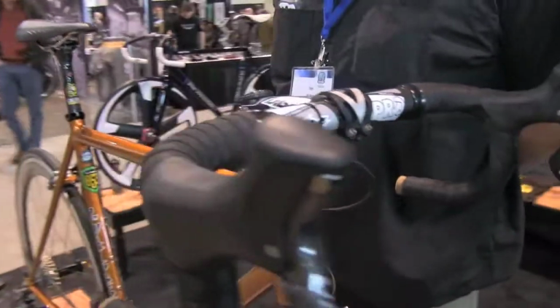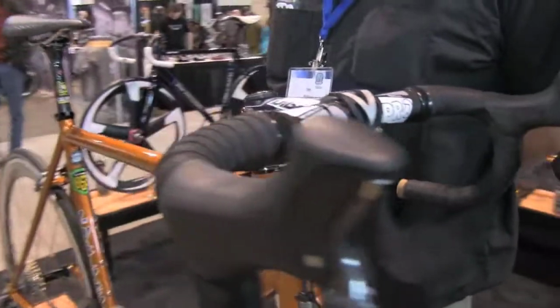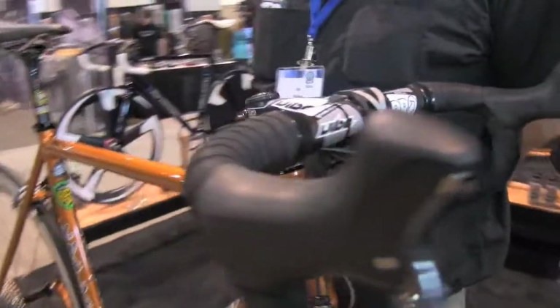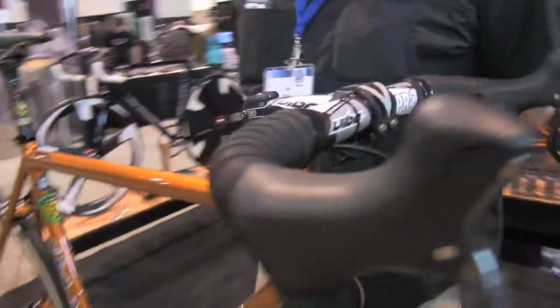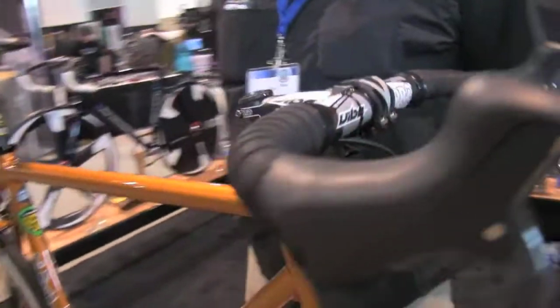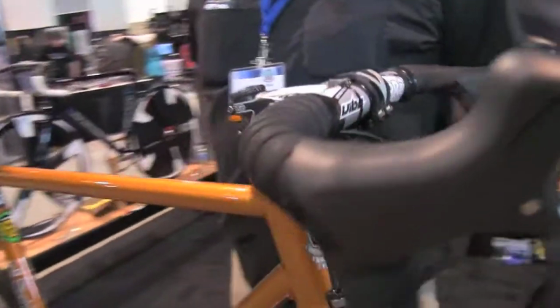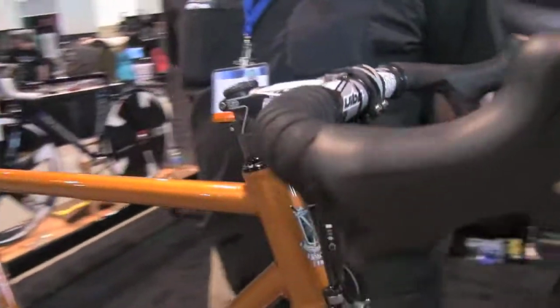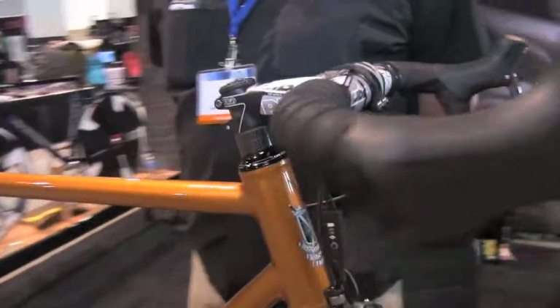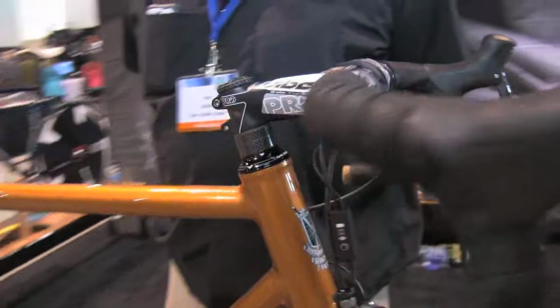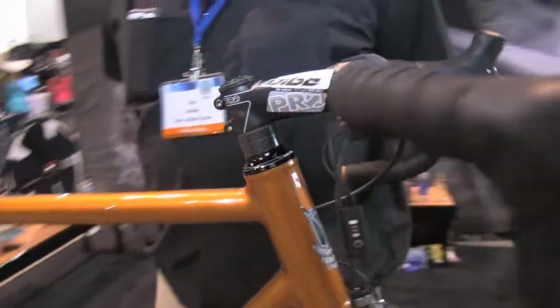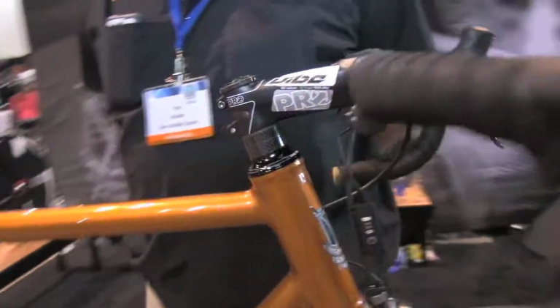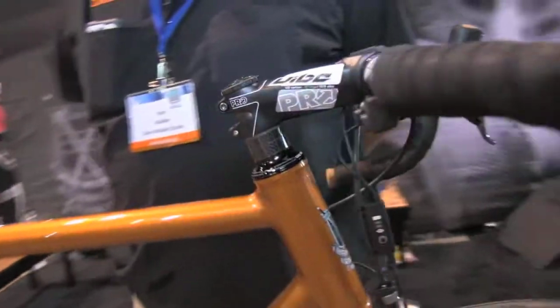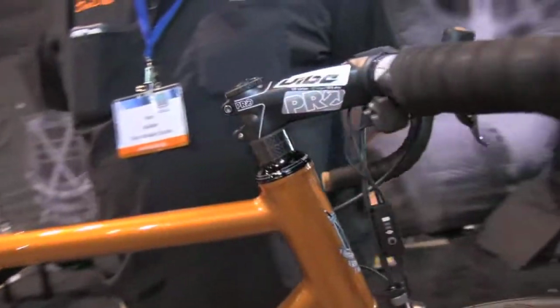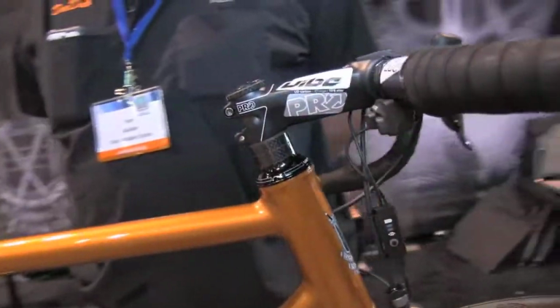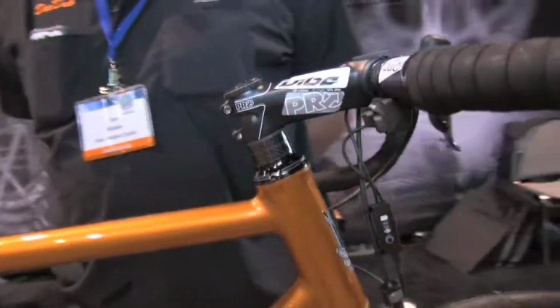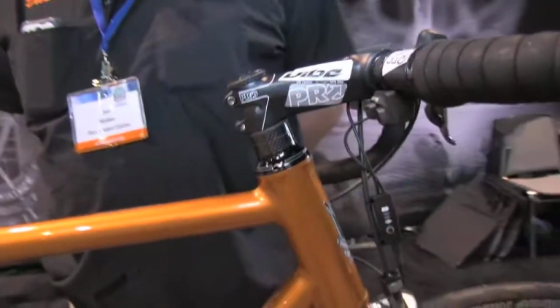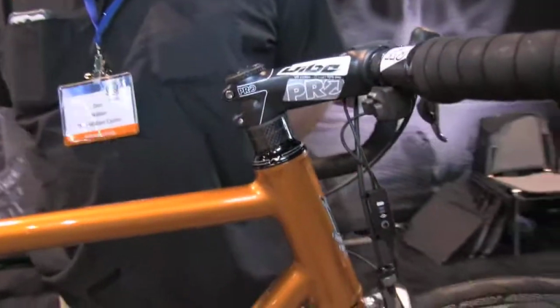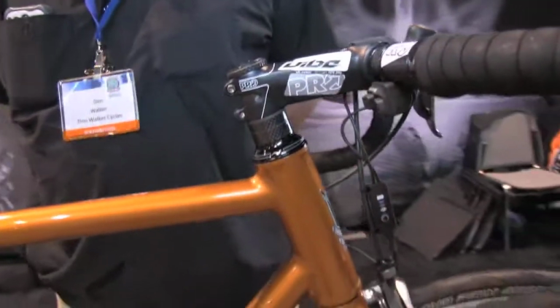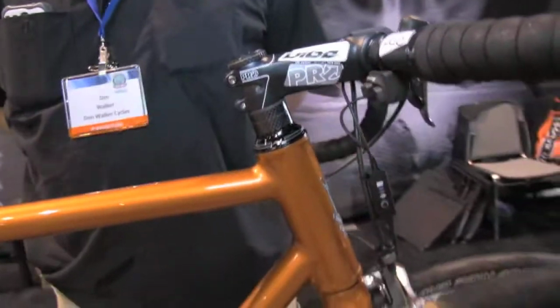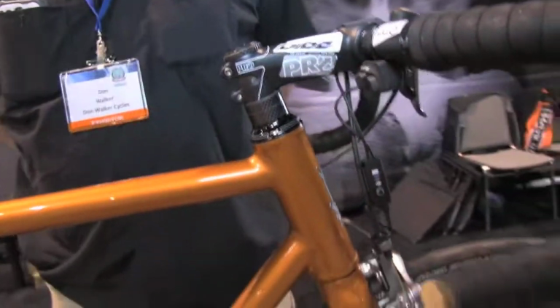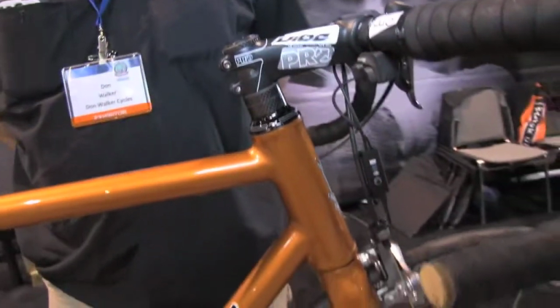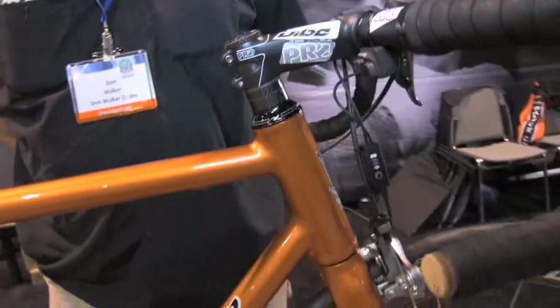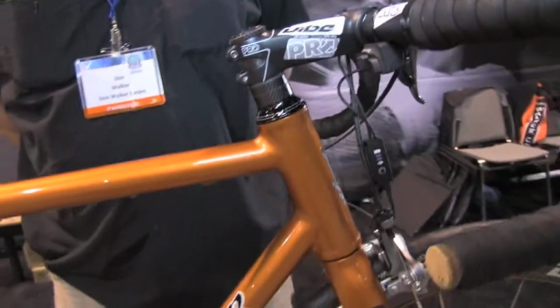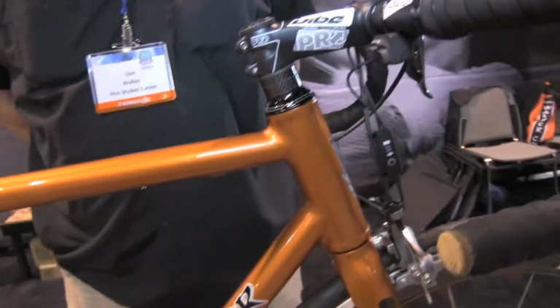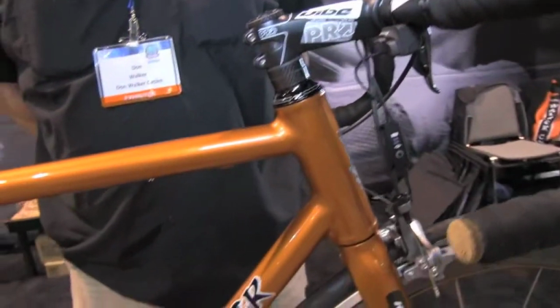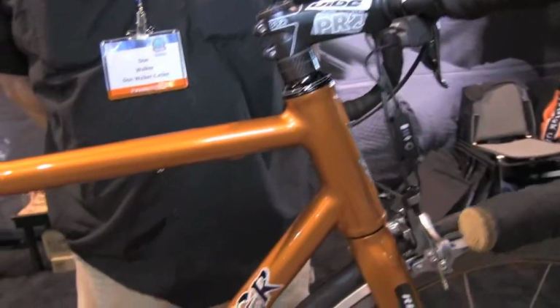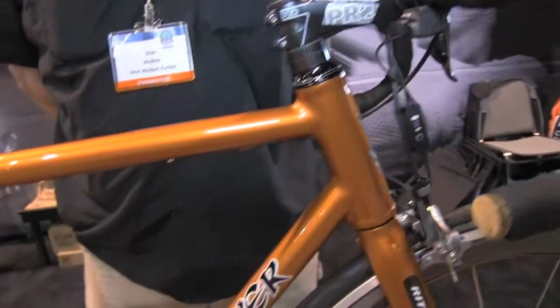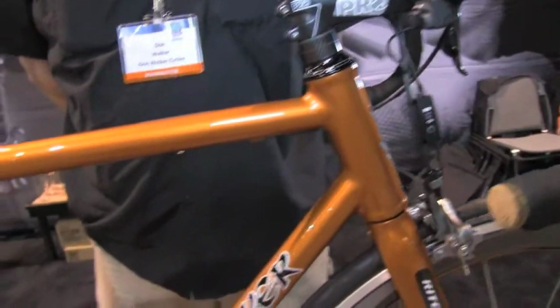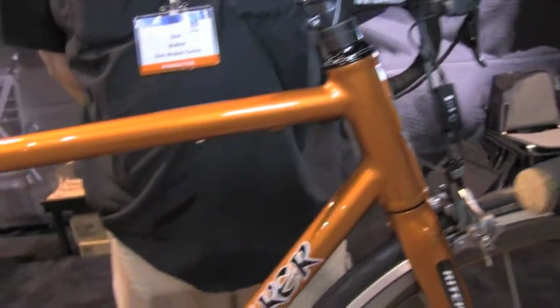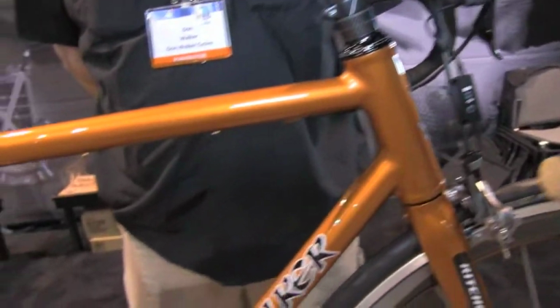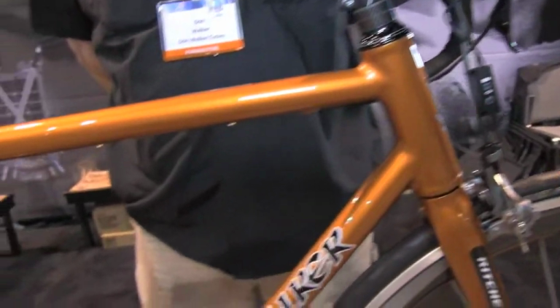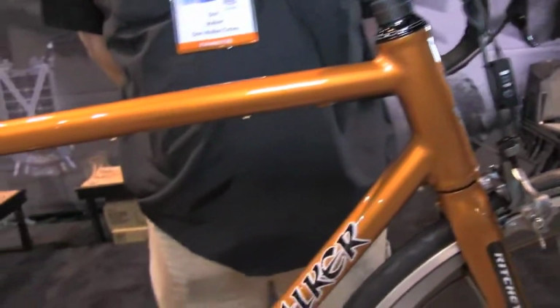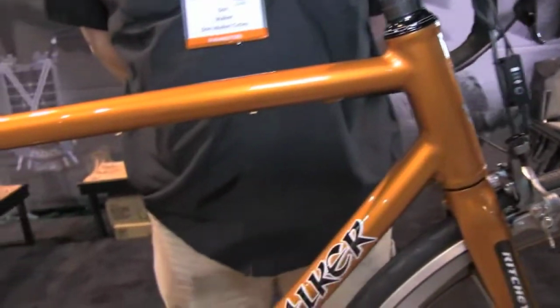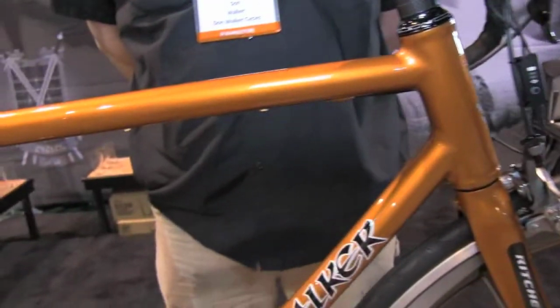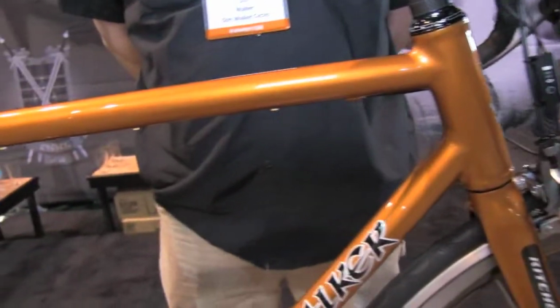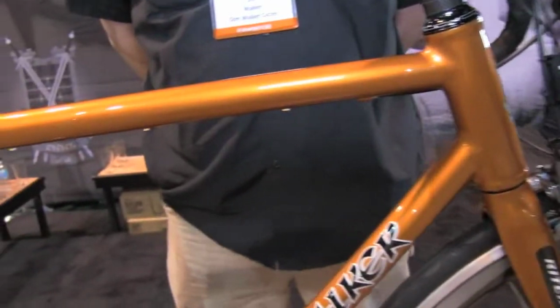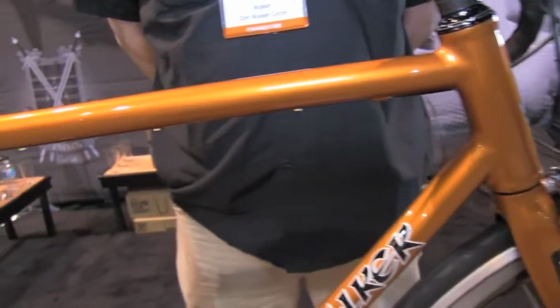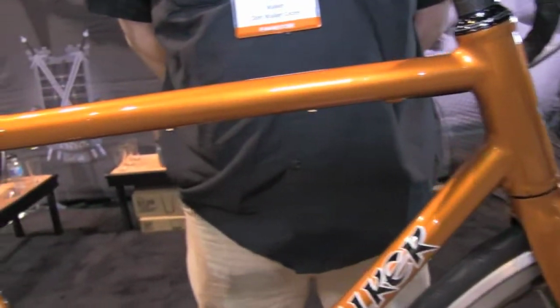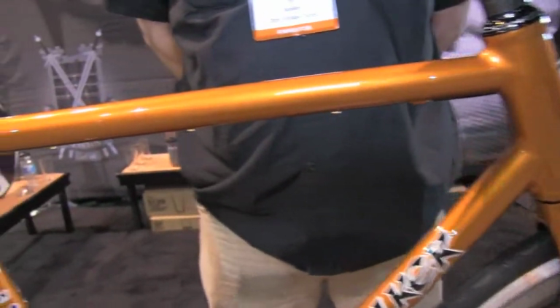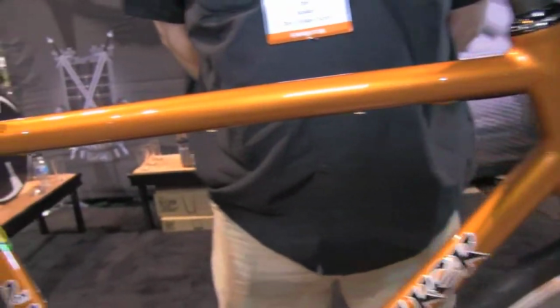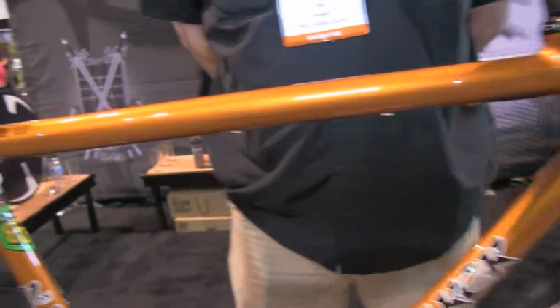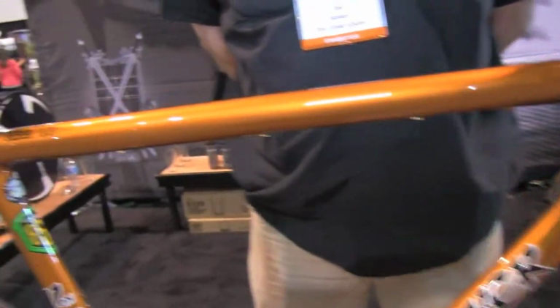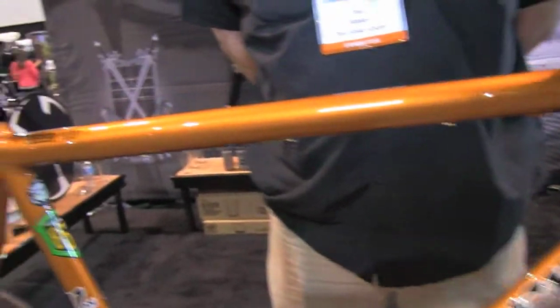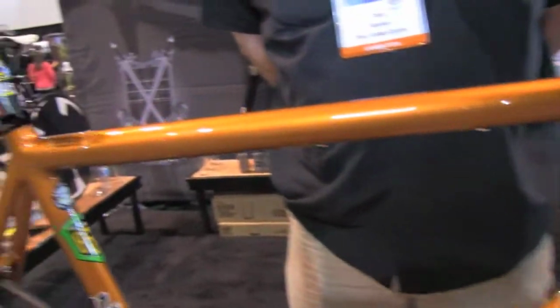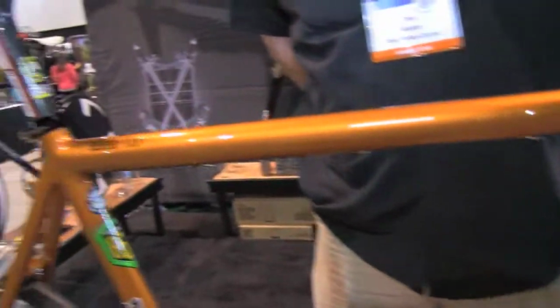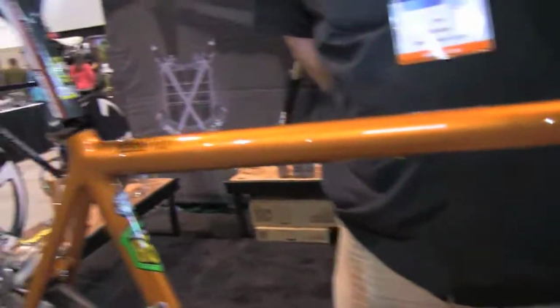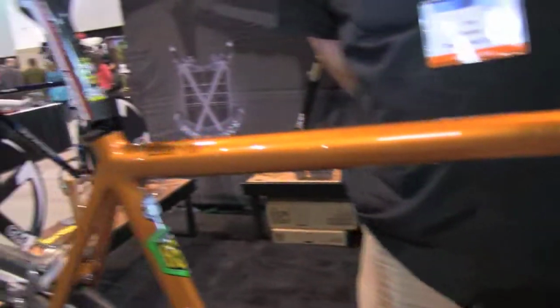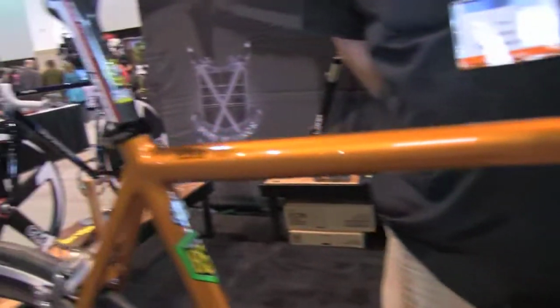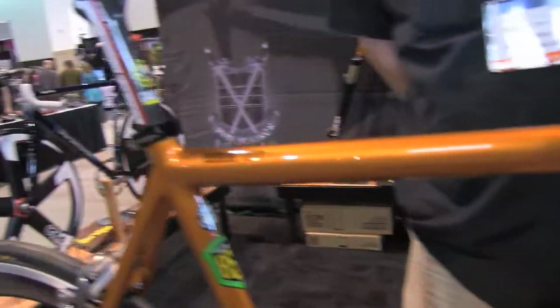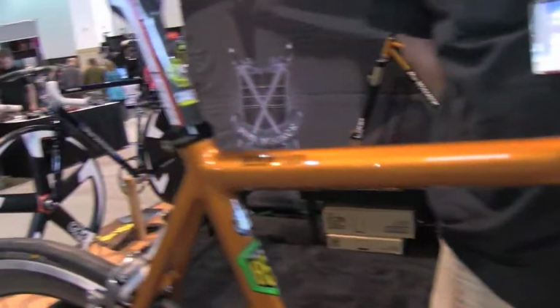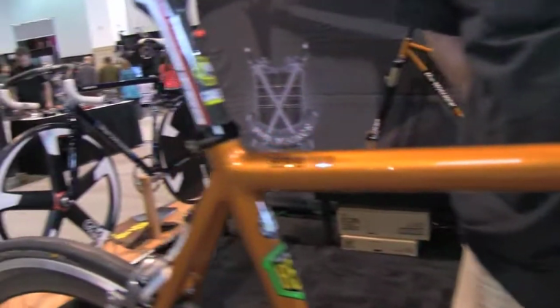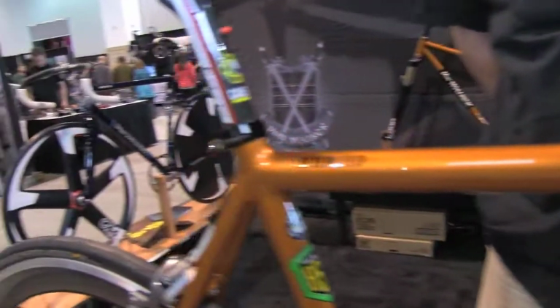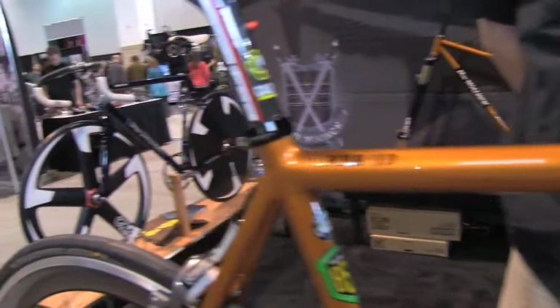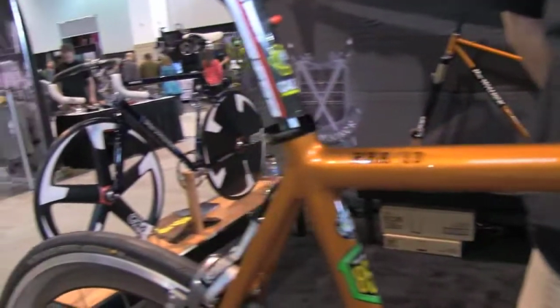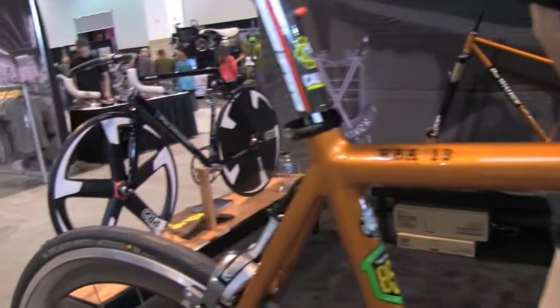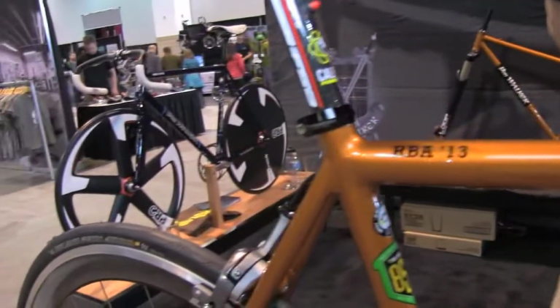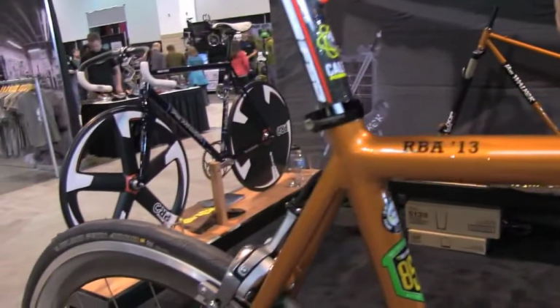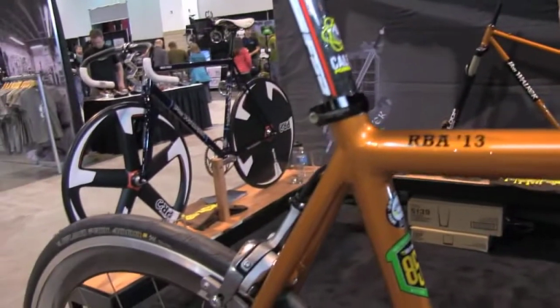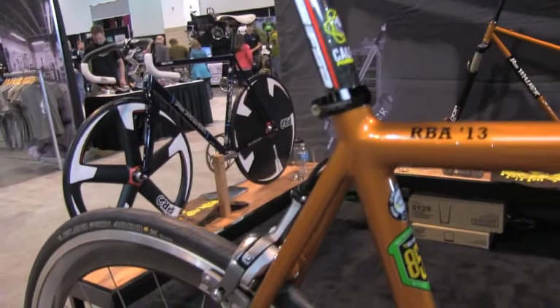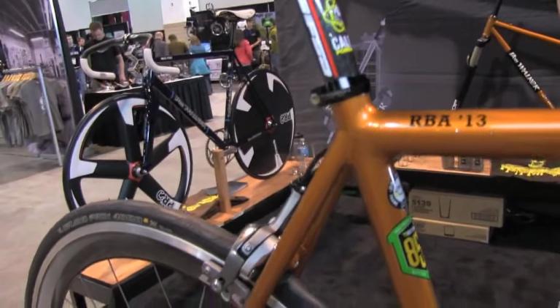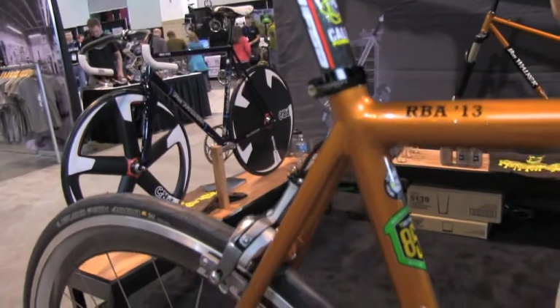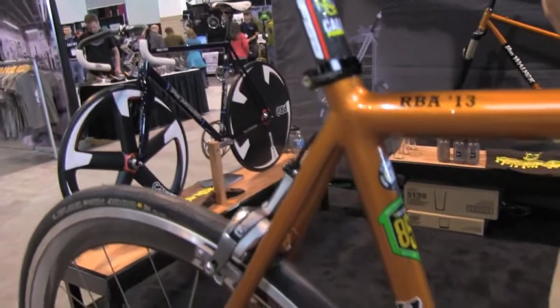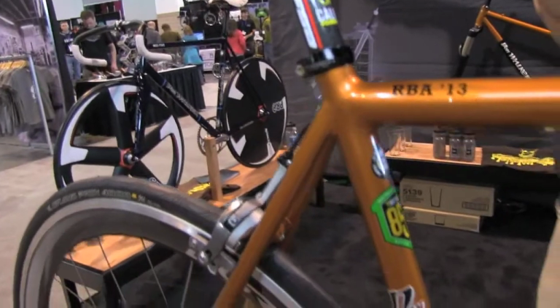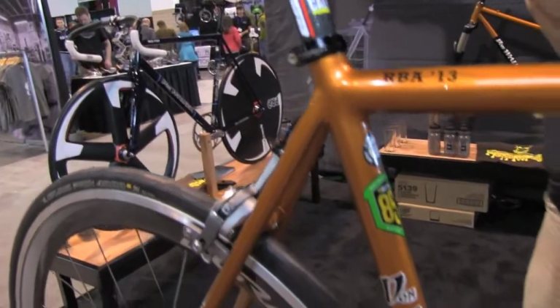The bike is fillet-brazed with low-fuming bronze and then hand-filed to a real smooth finish.